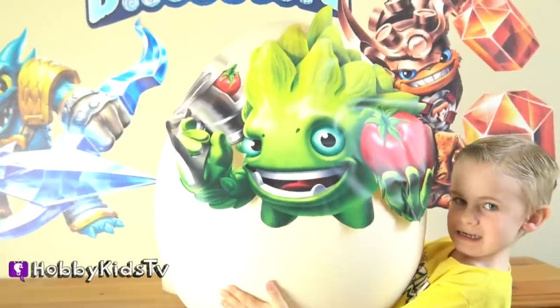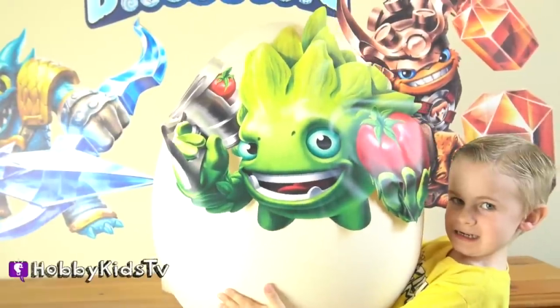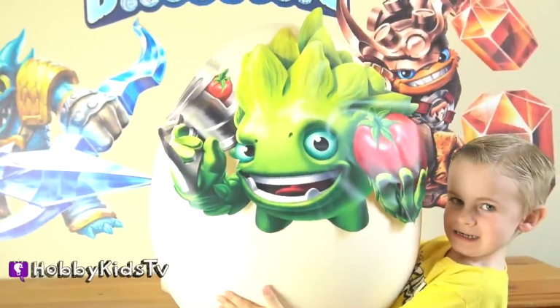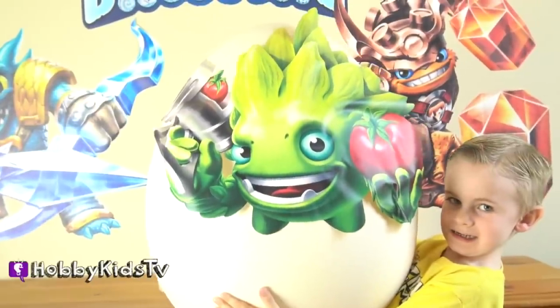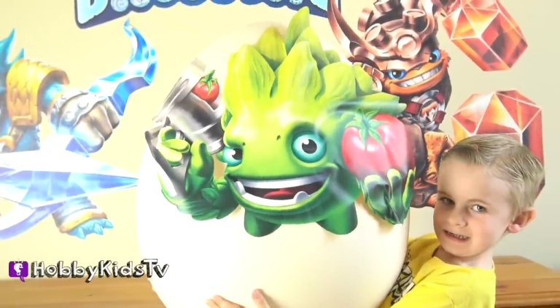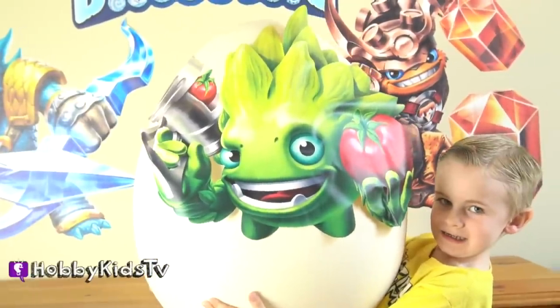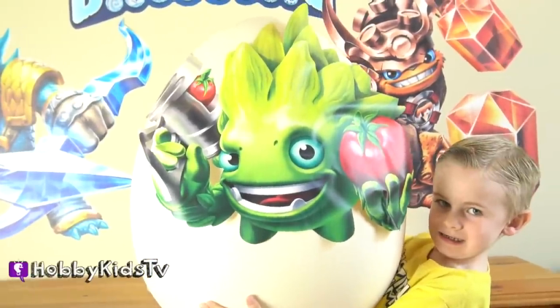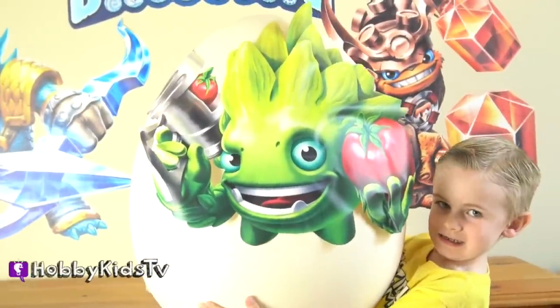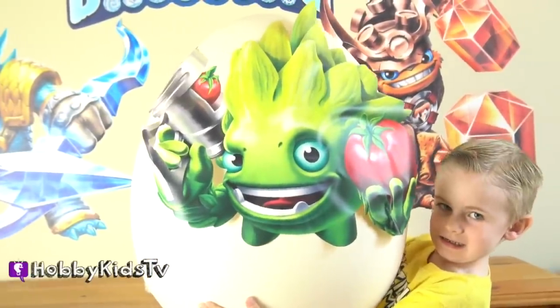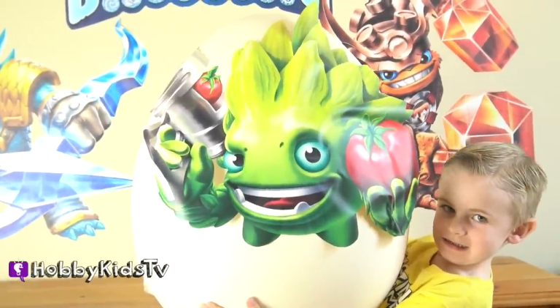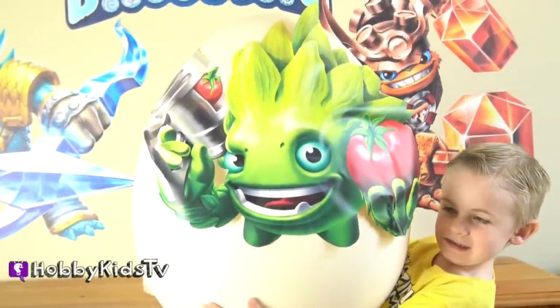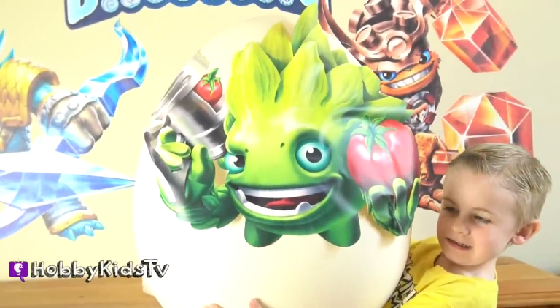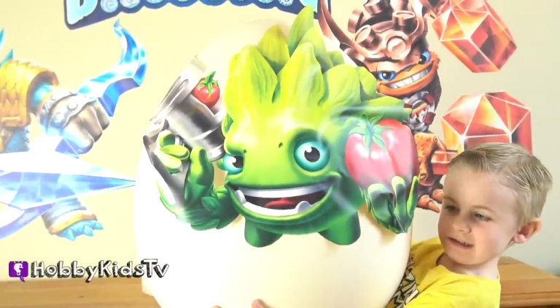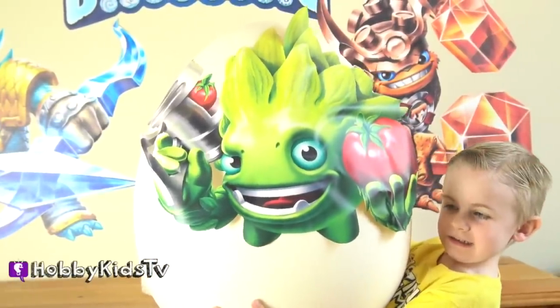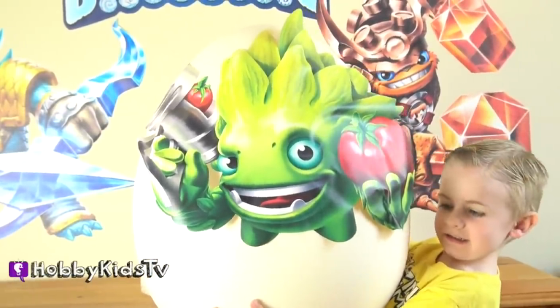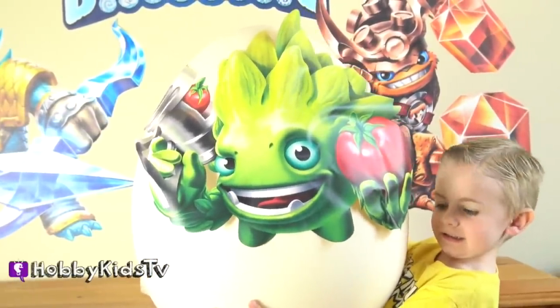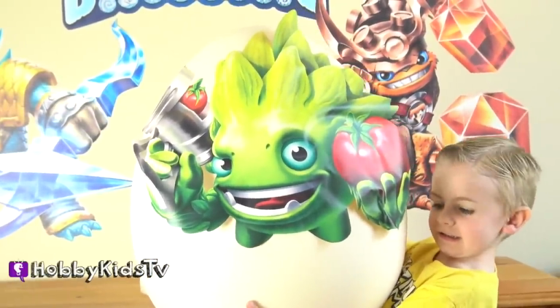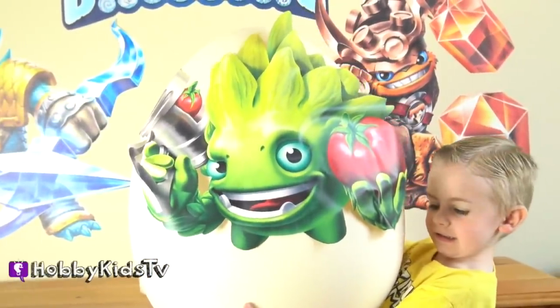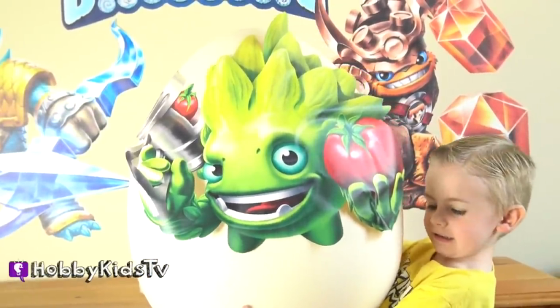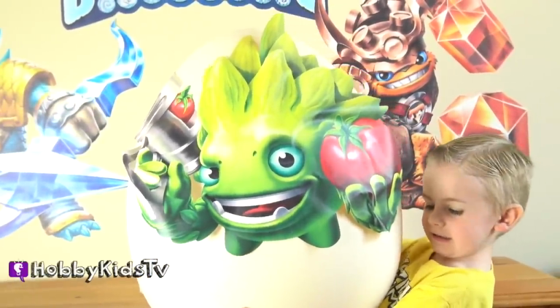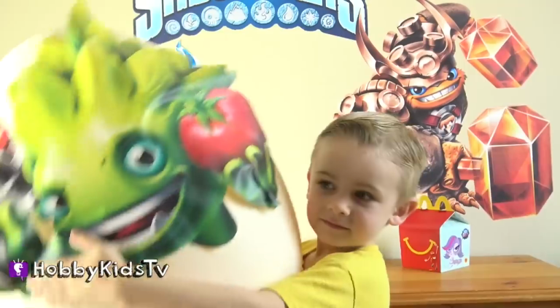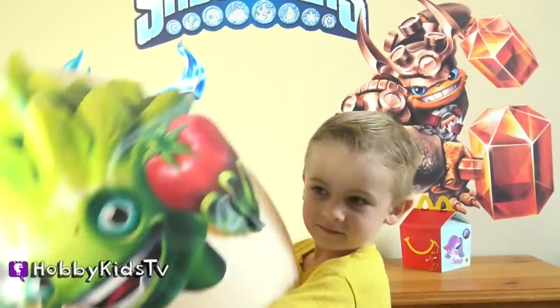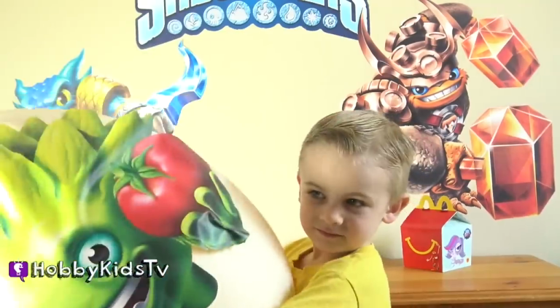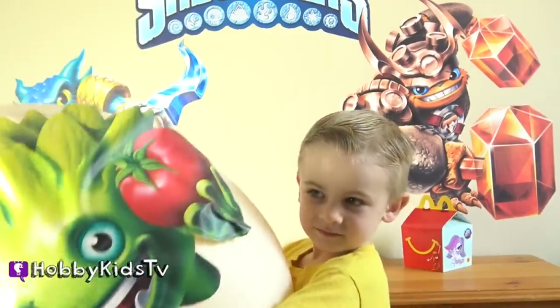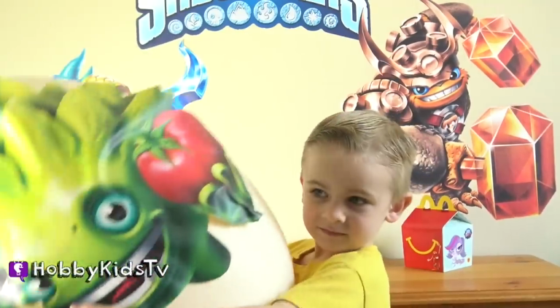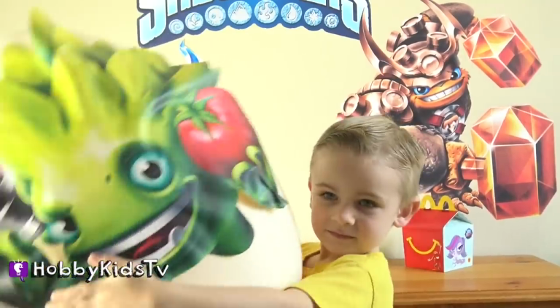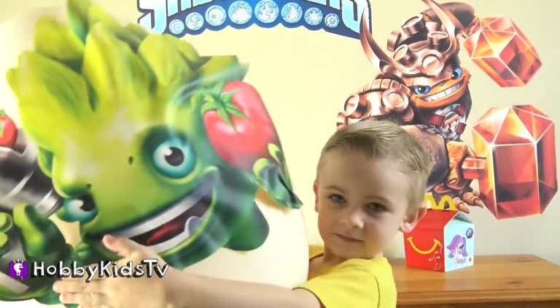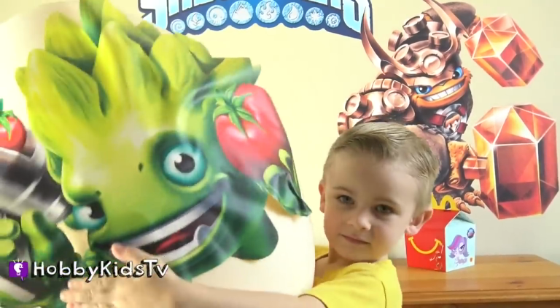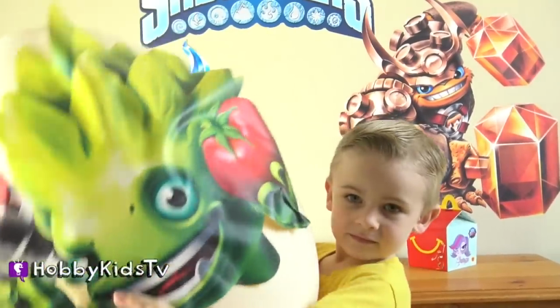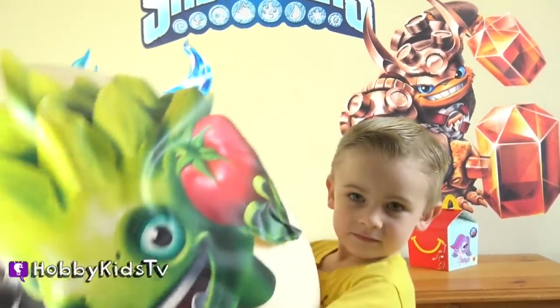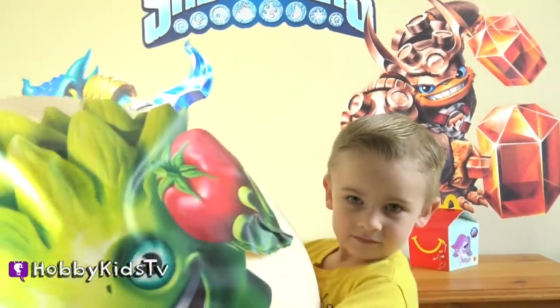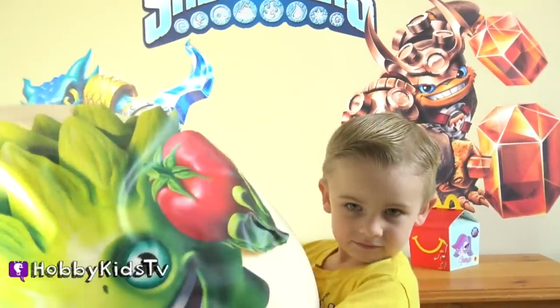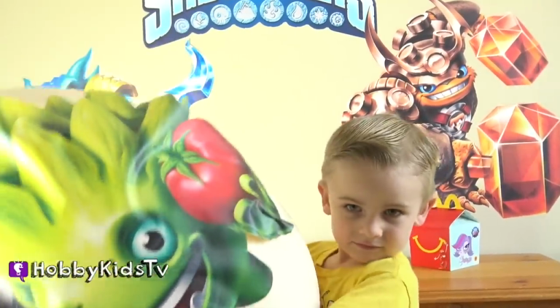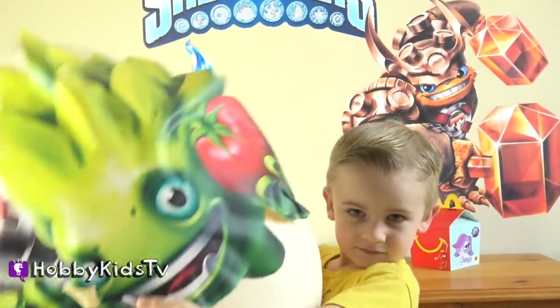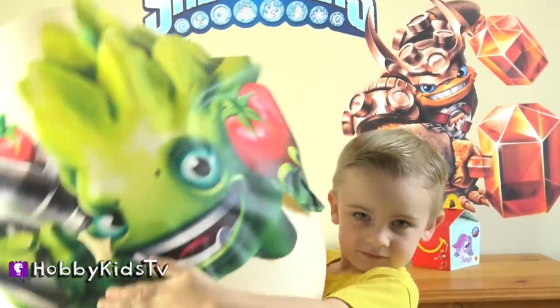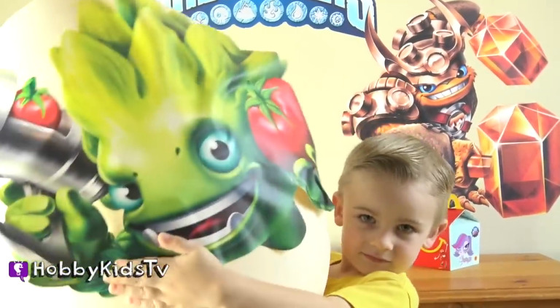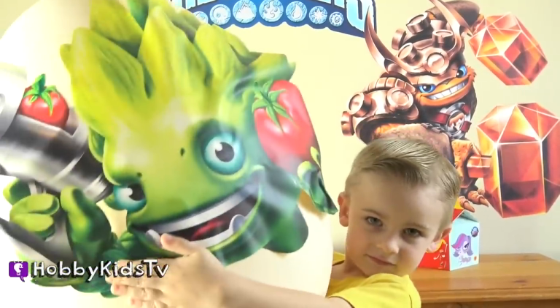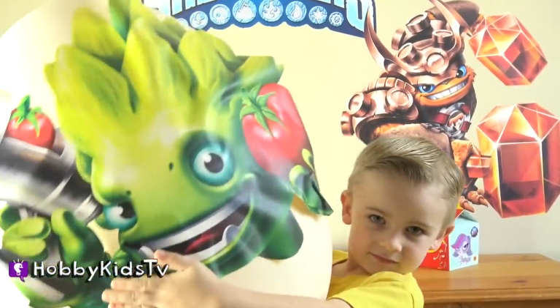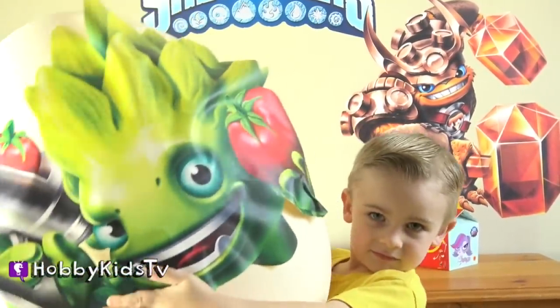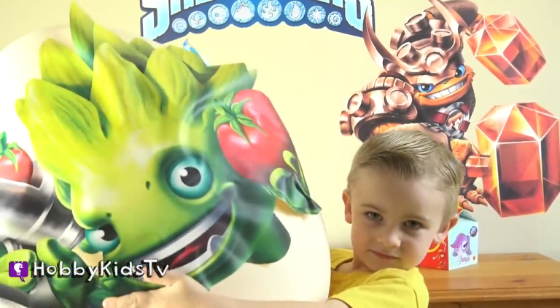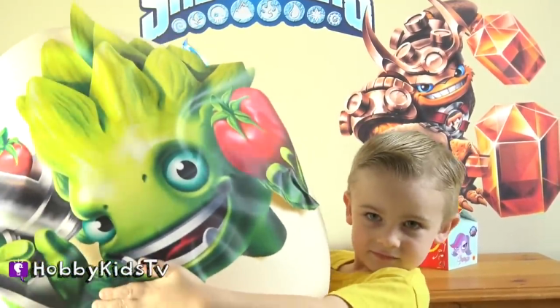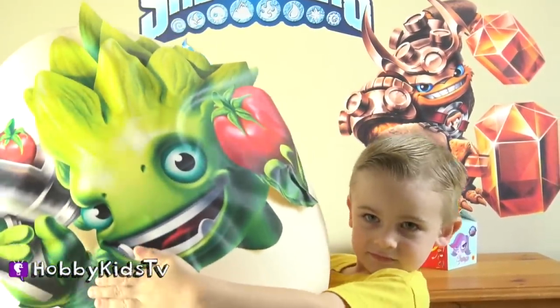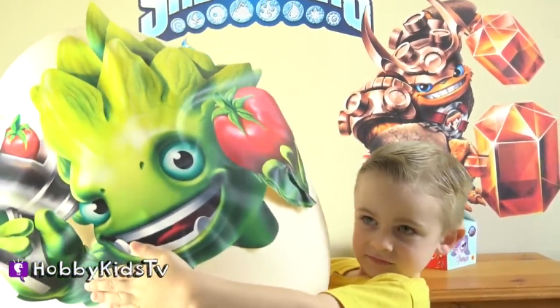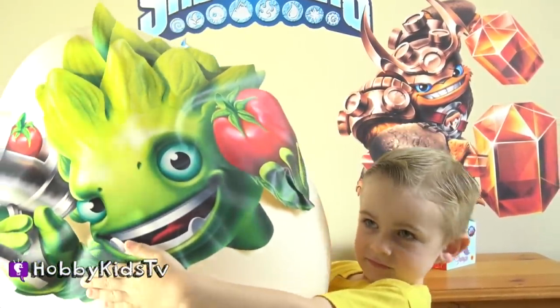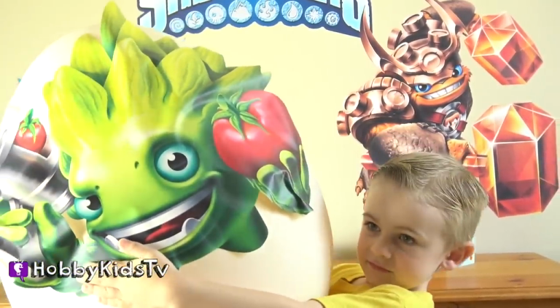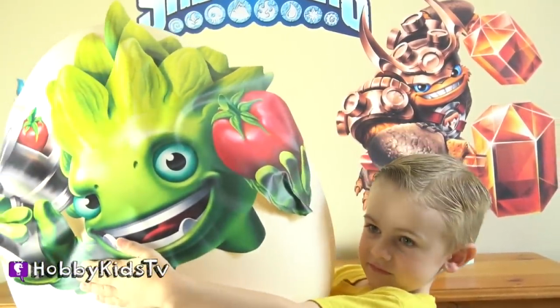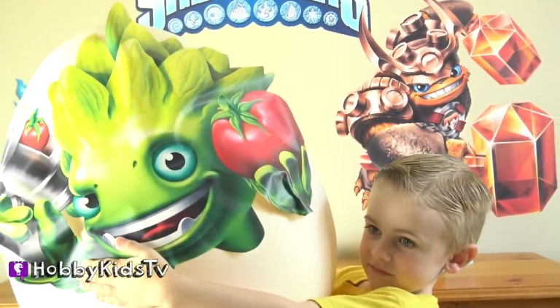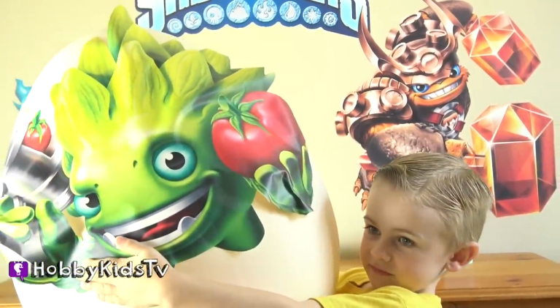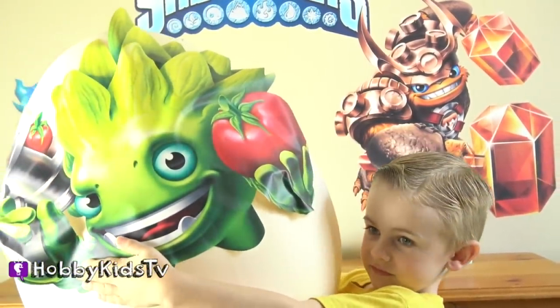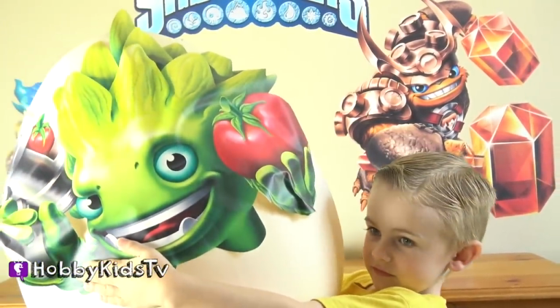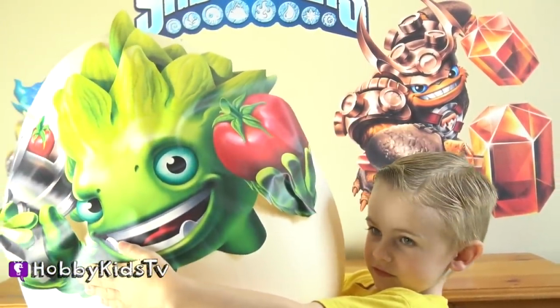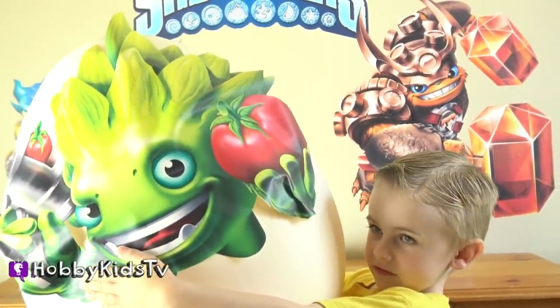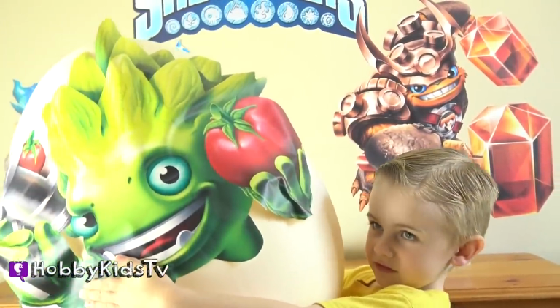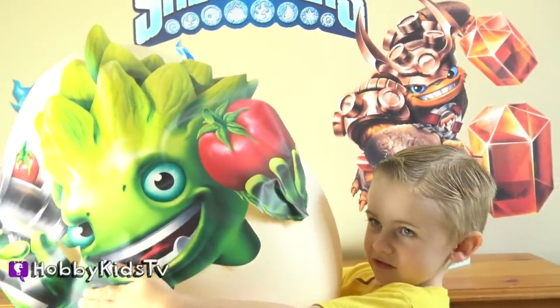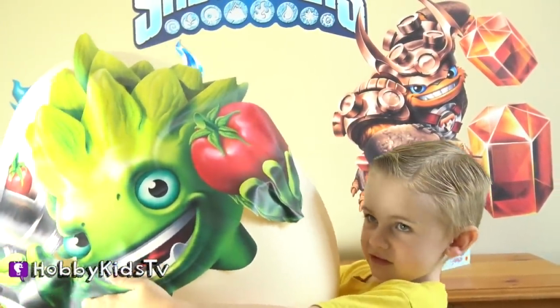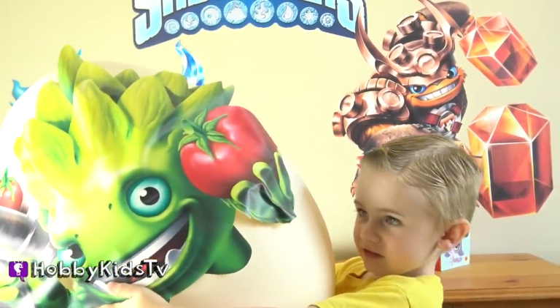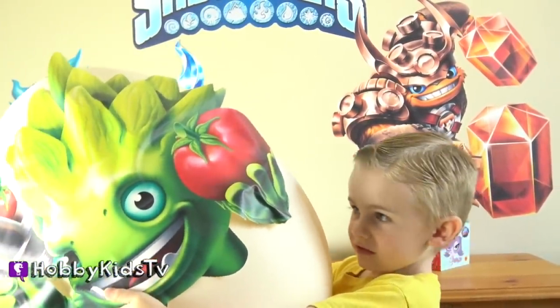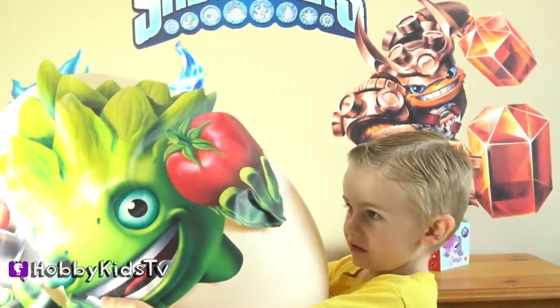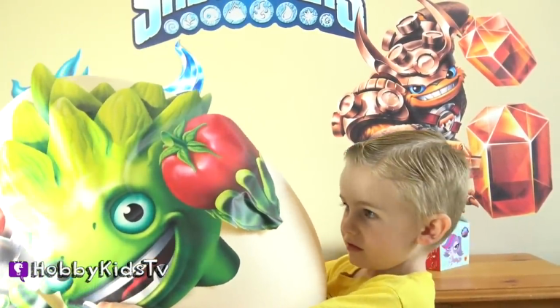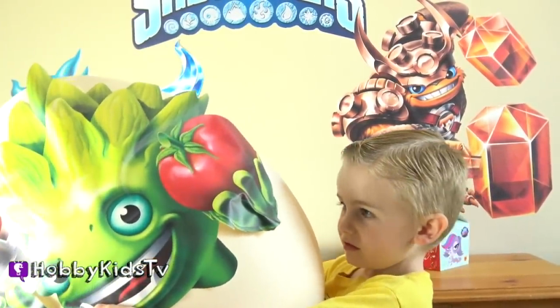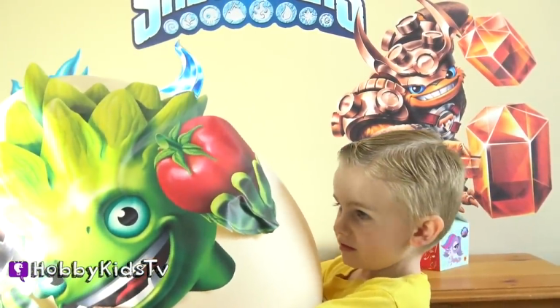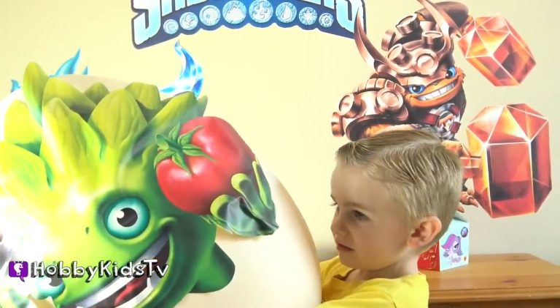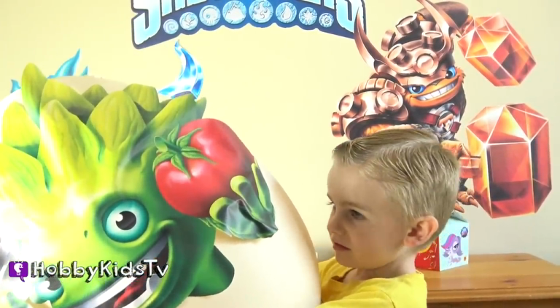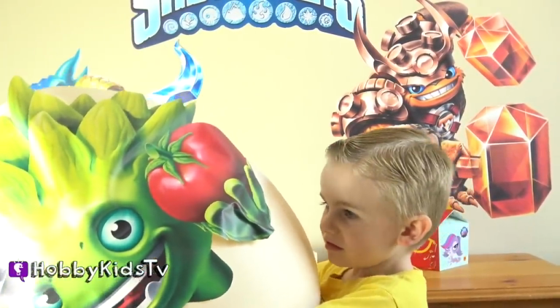Is that a heavy Skylander egg? Yeah. What's inside? That is a mega egg right there.